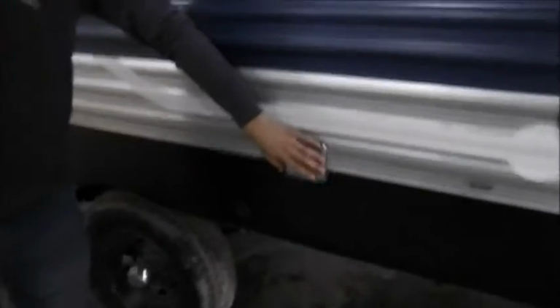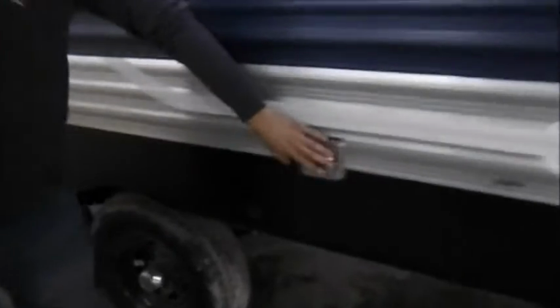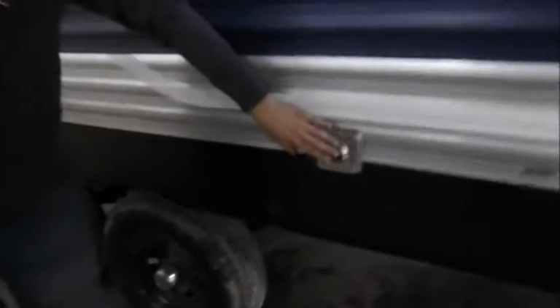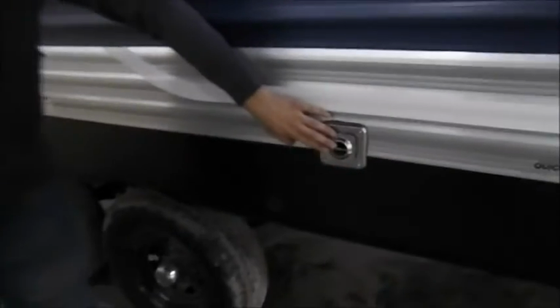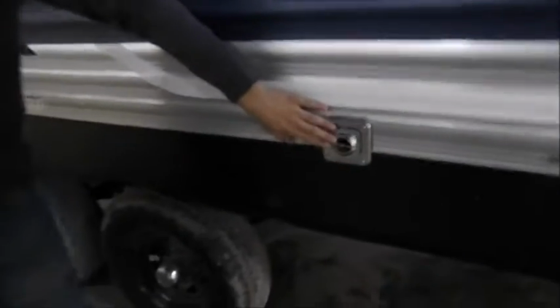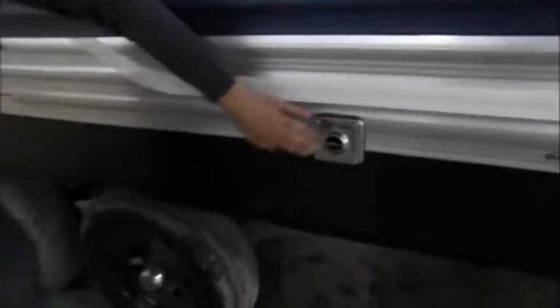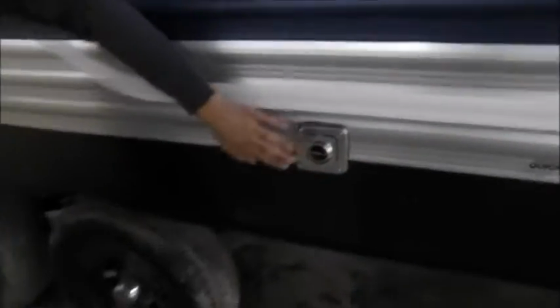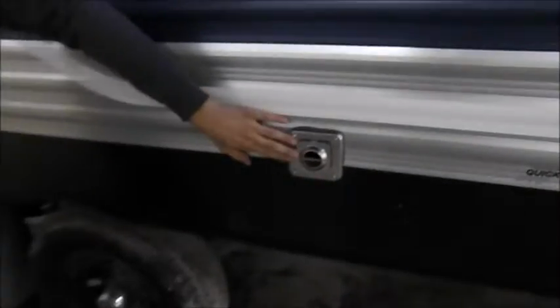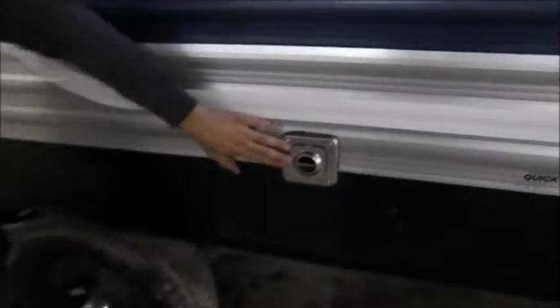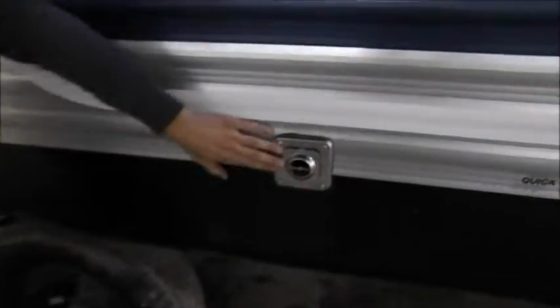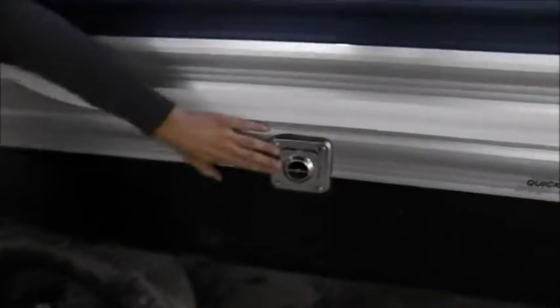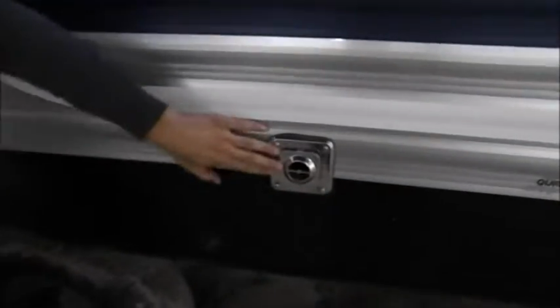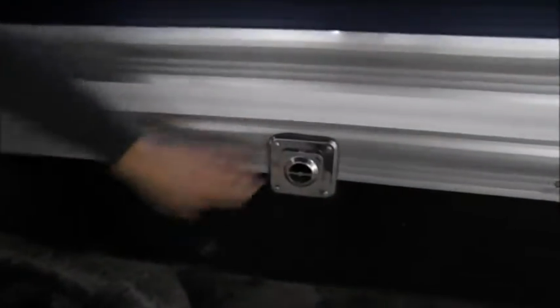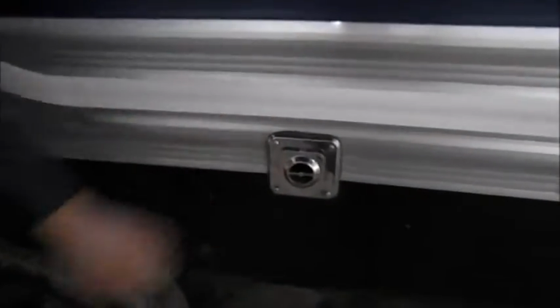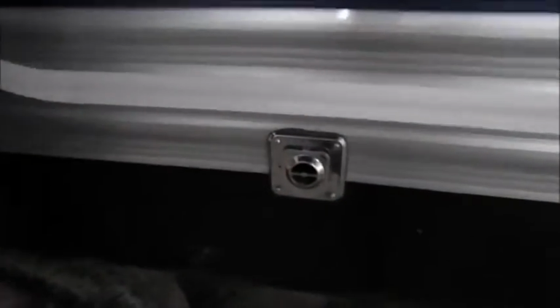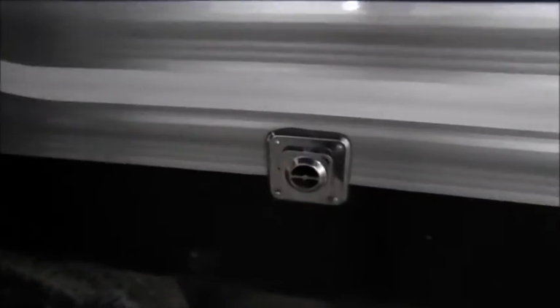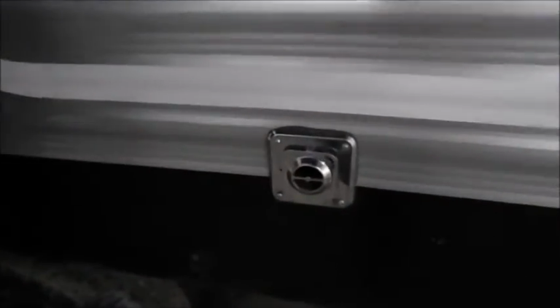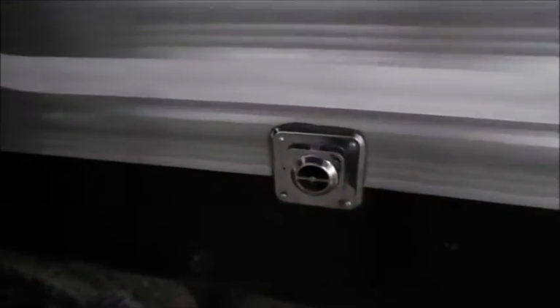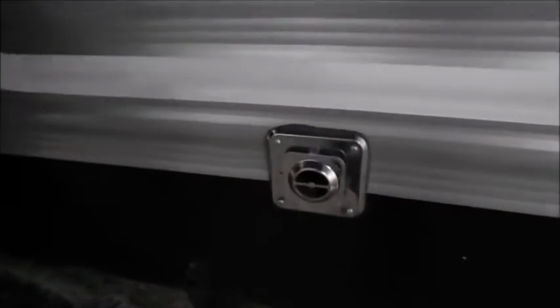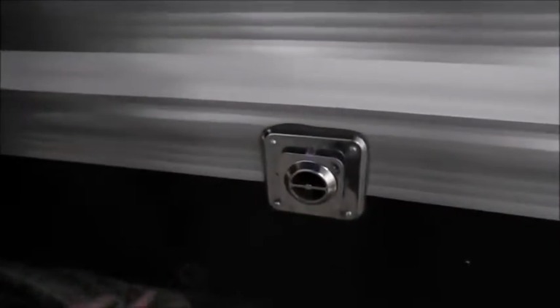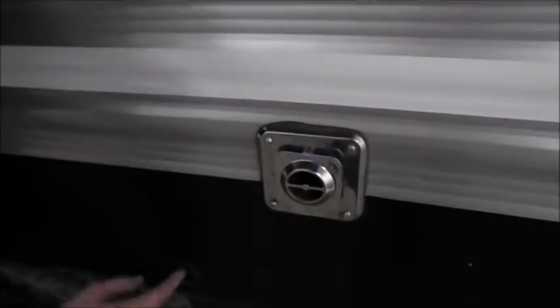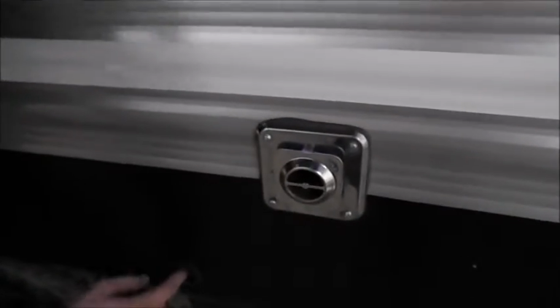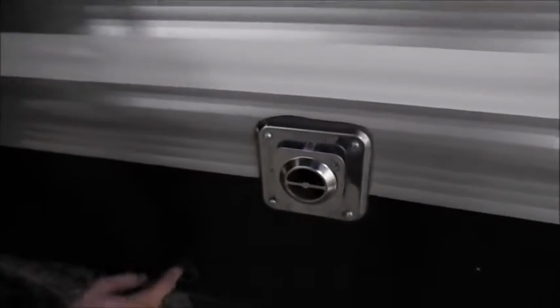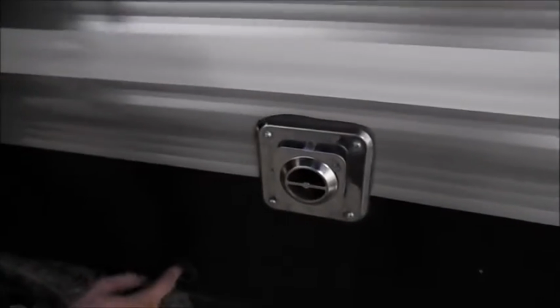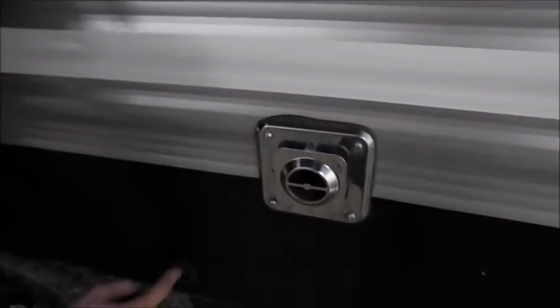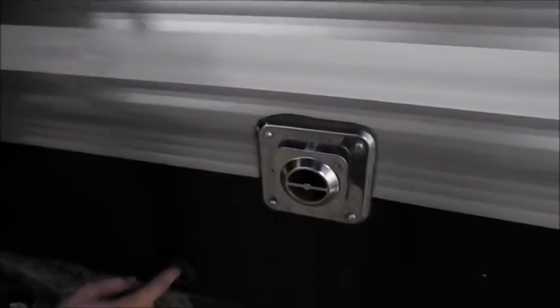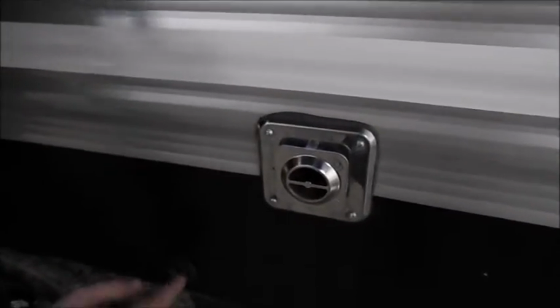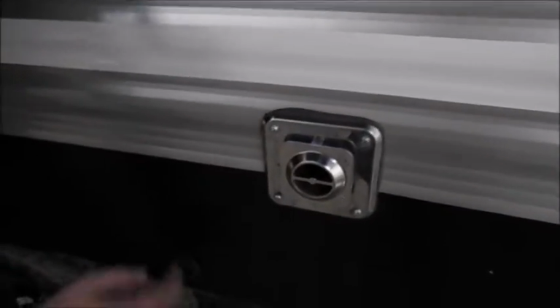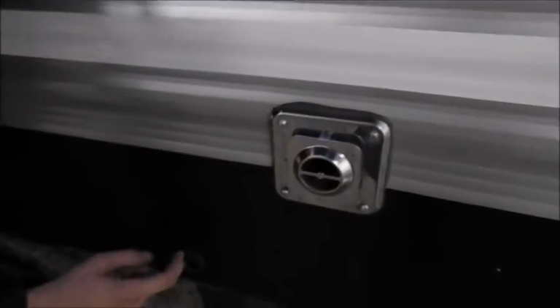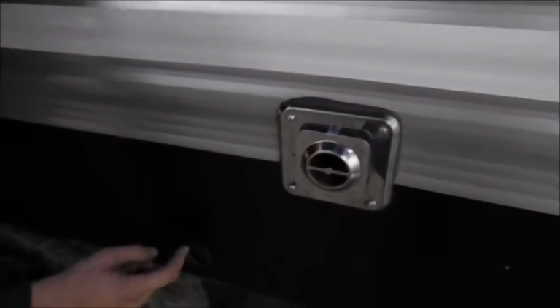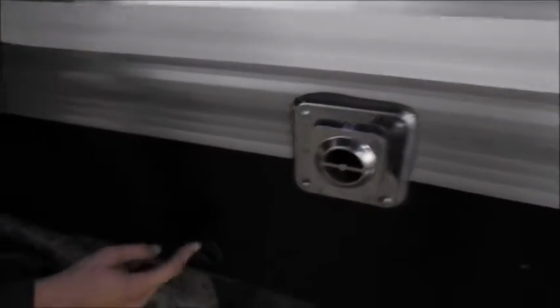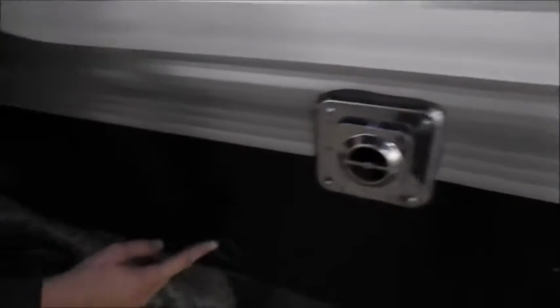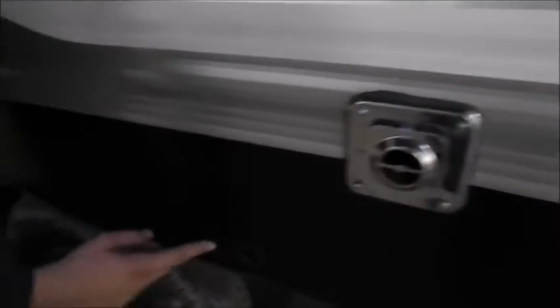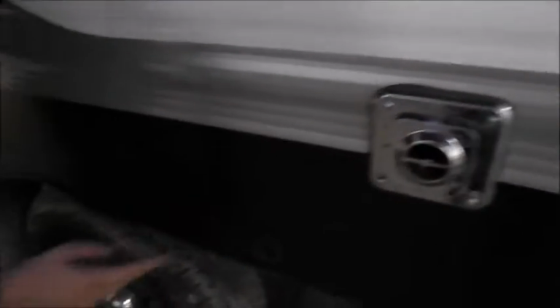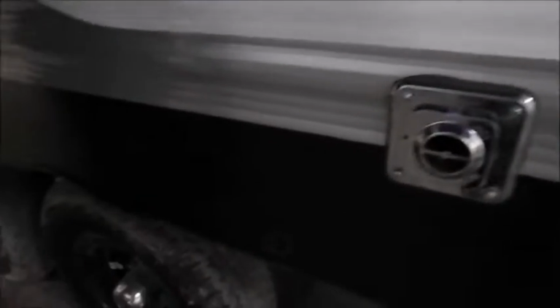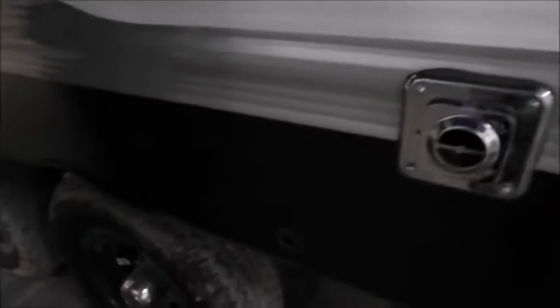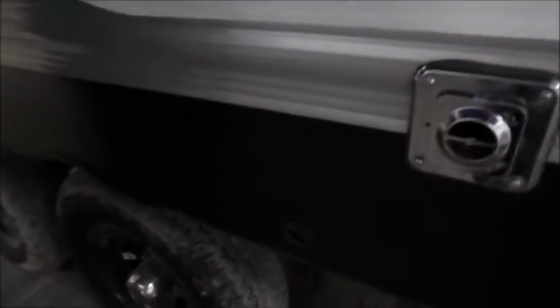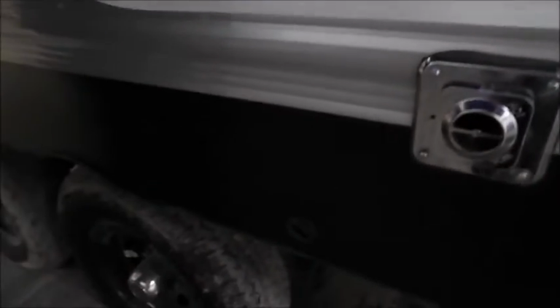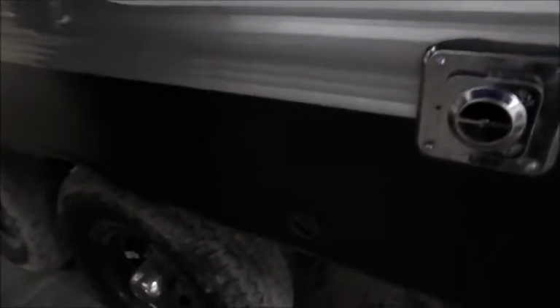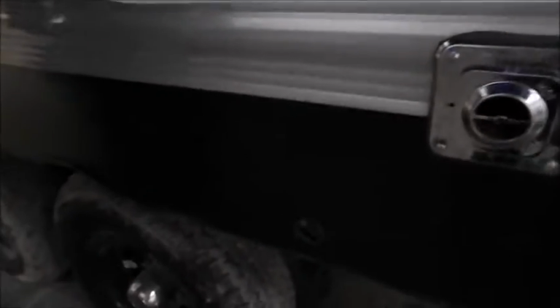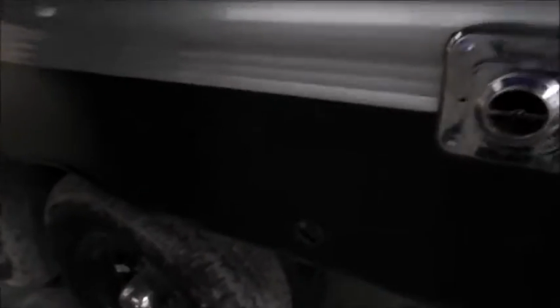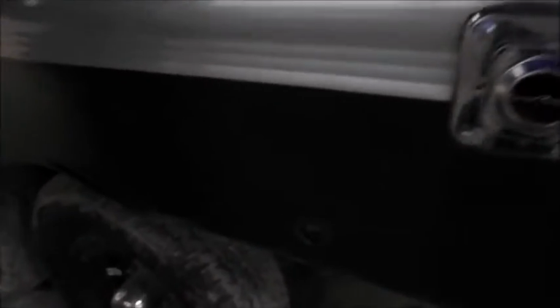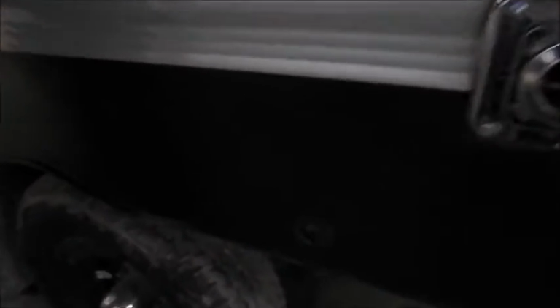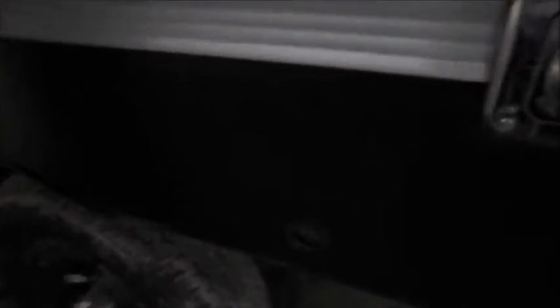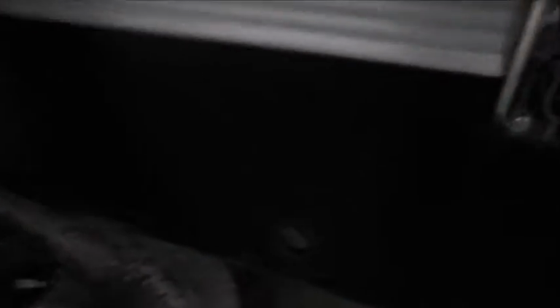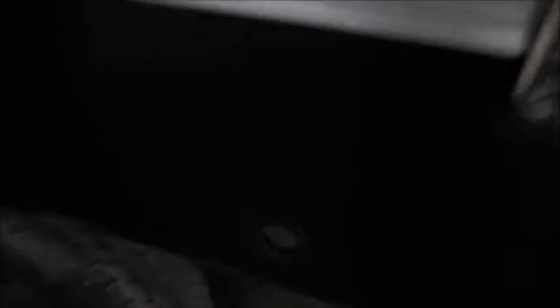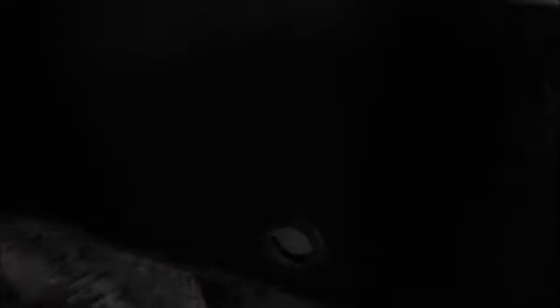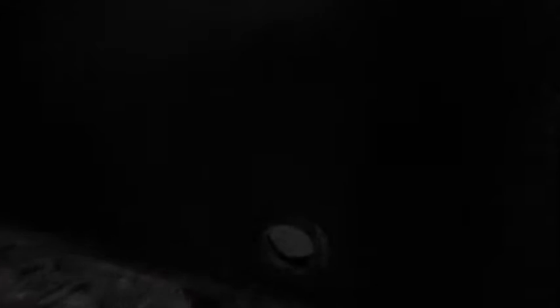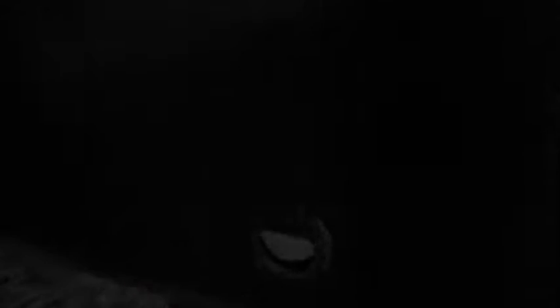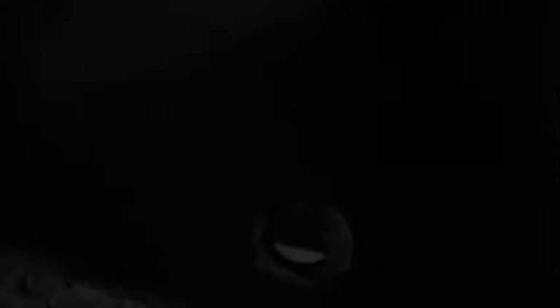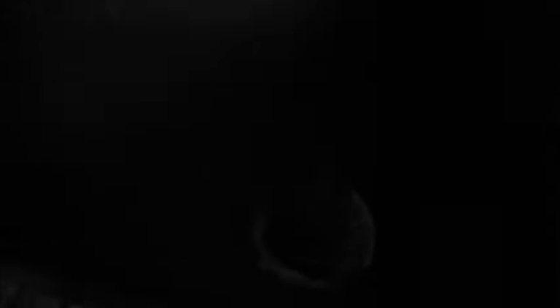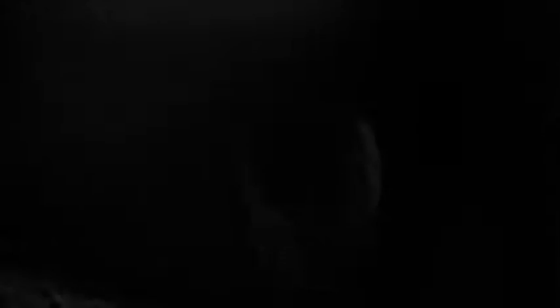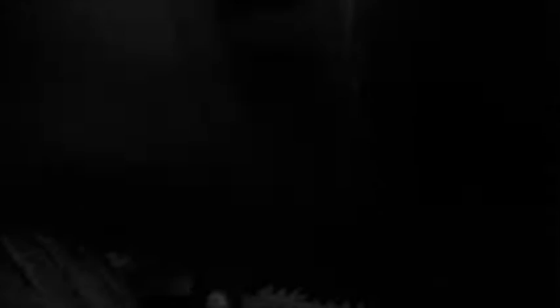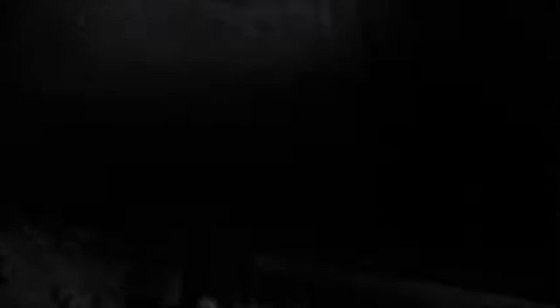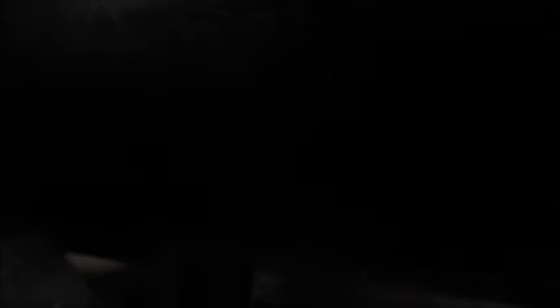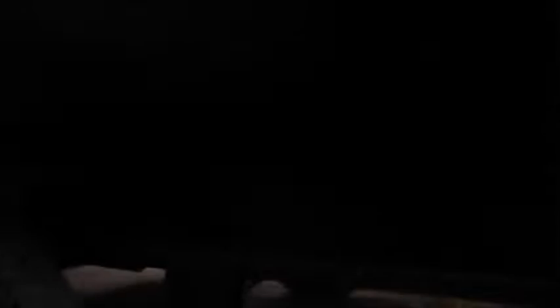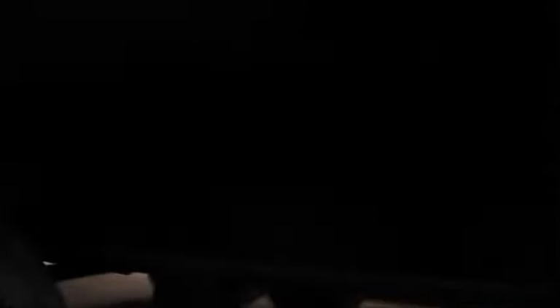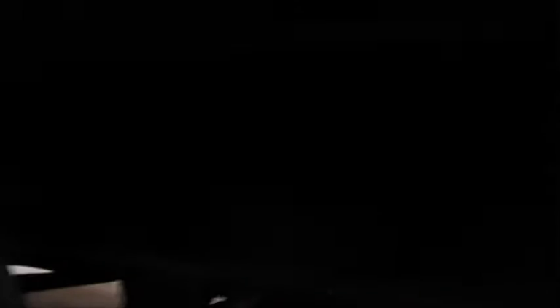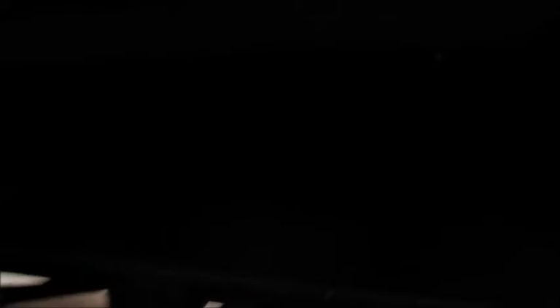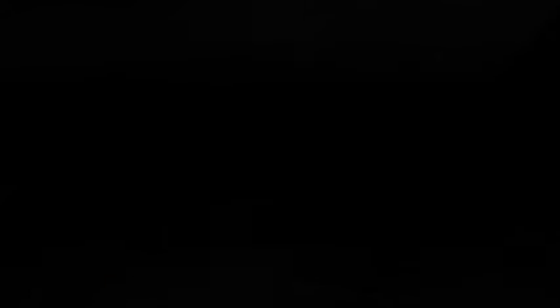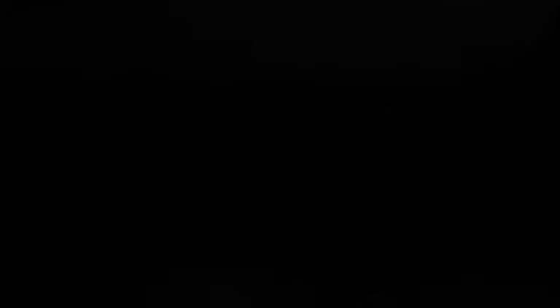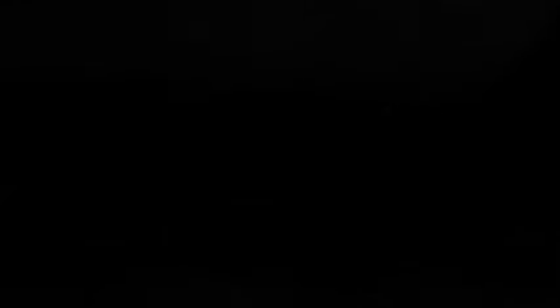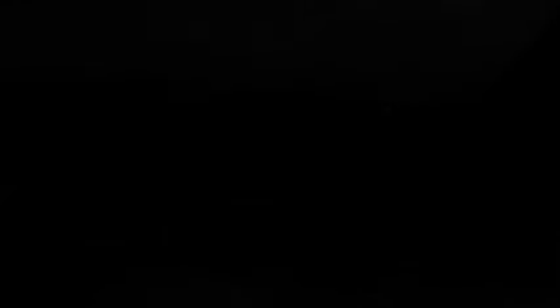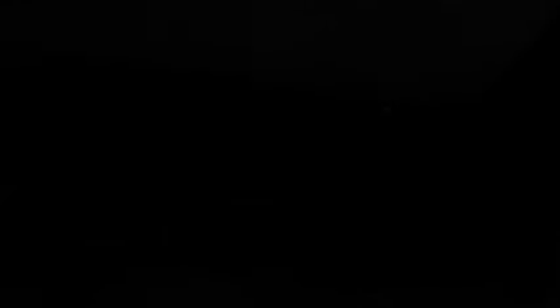This is for your furnace. This hole is for your manual slide-out for your big main slide.